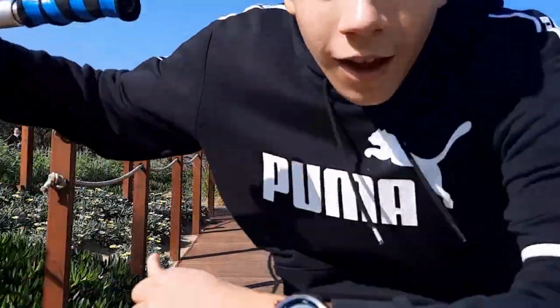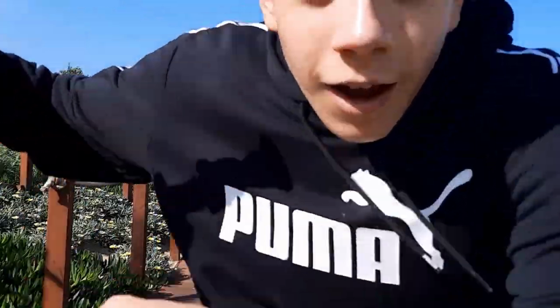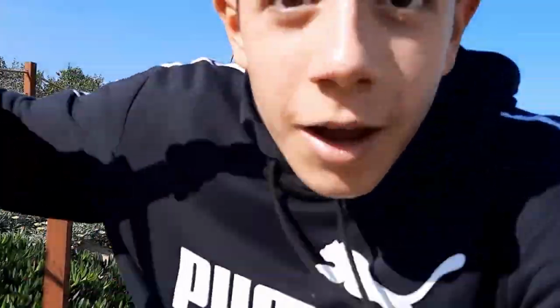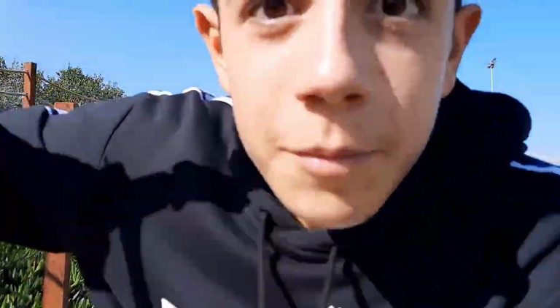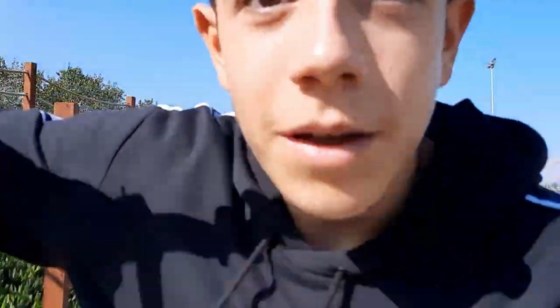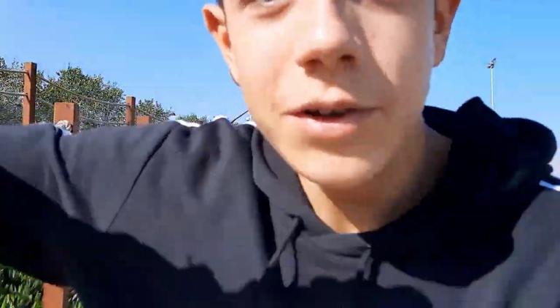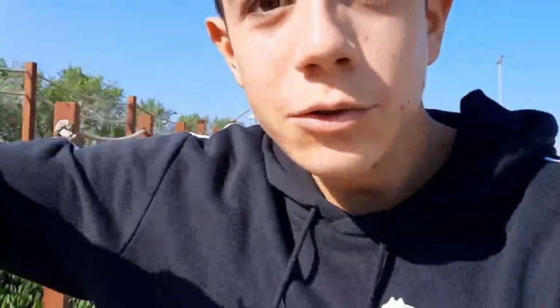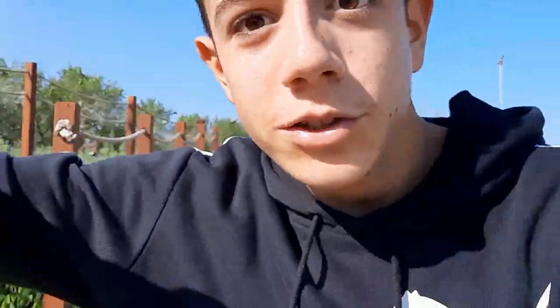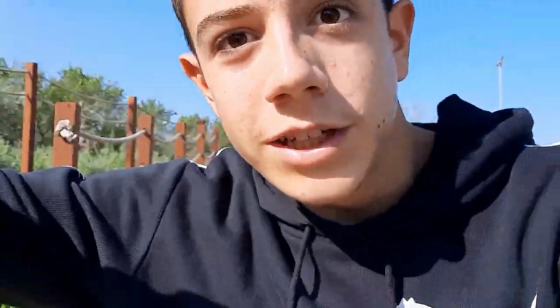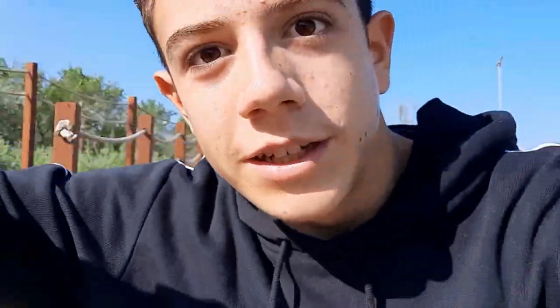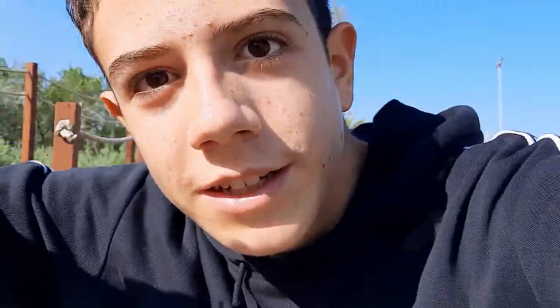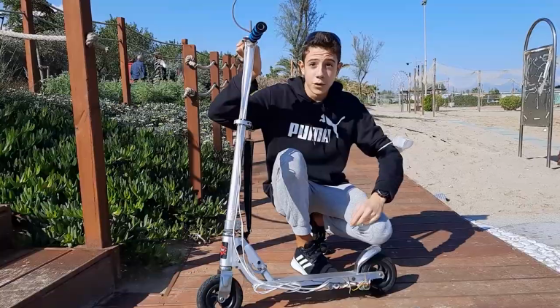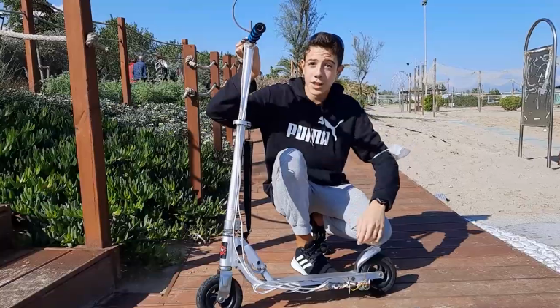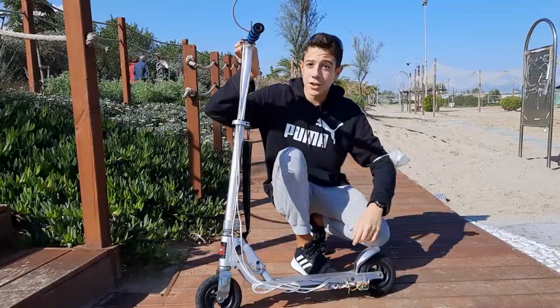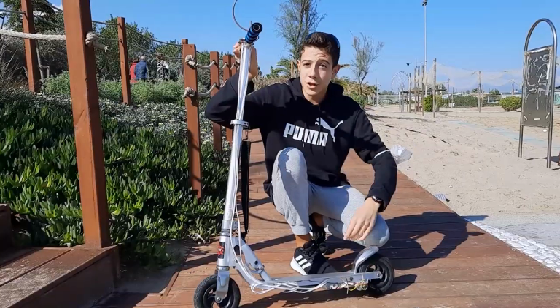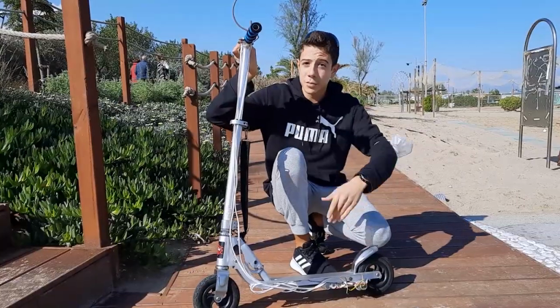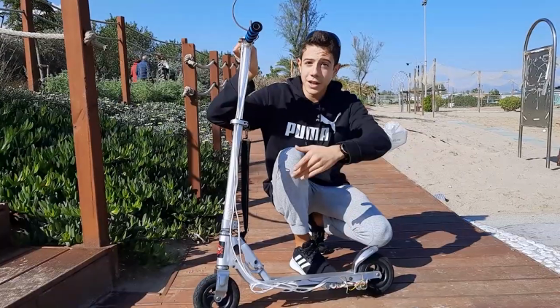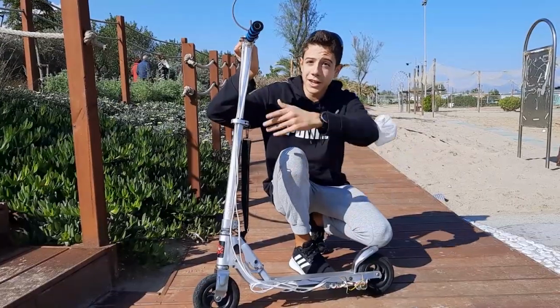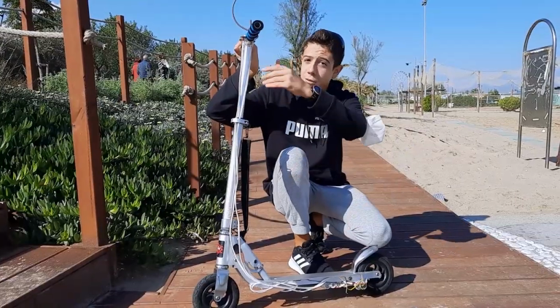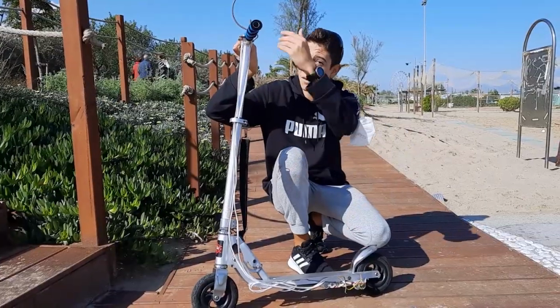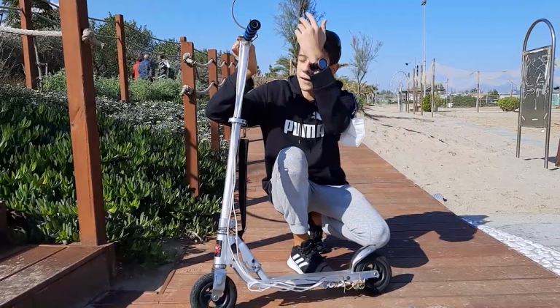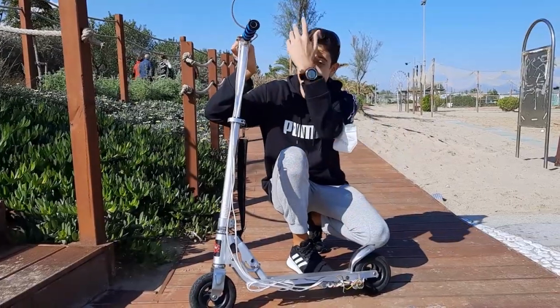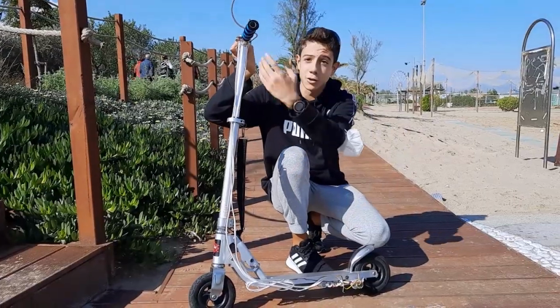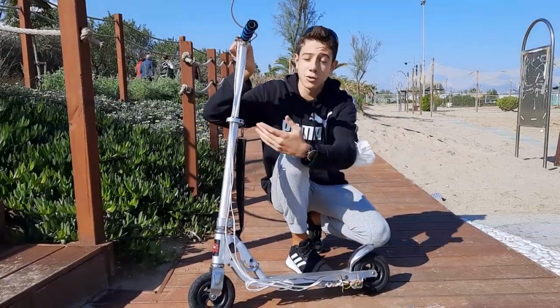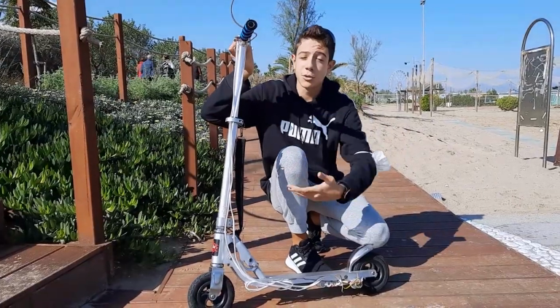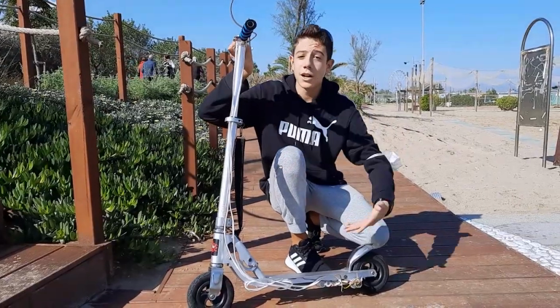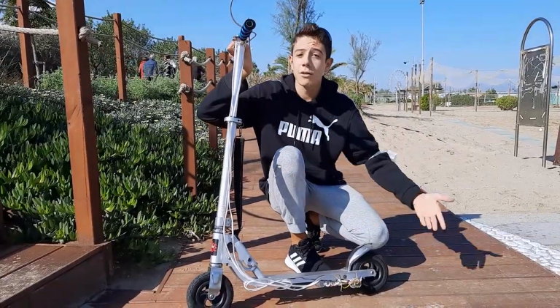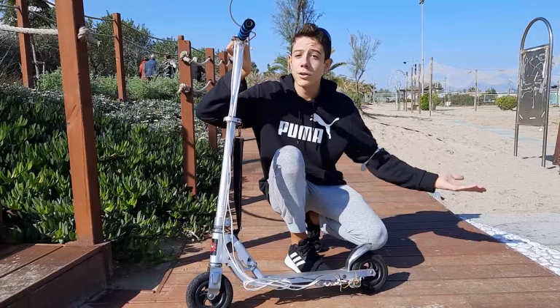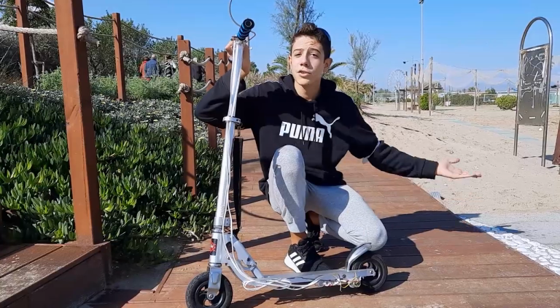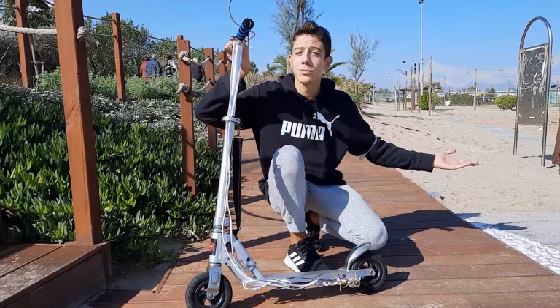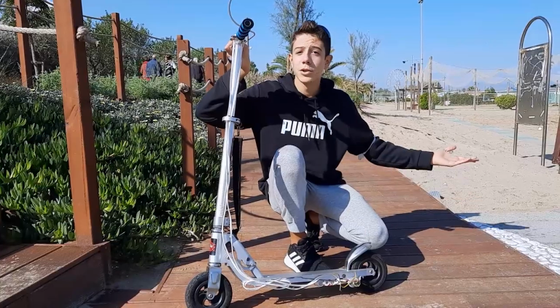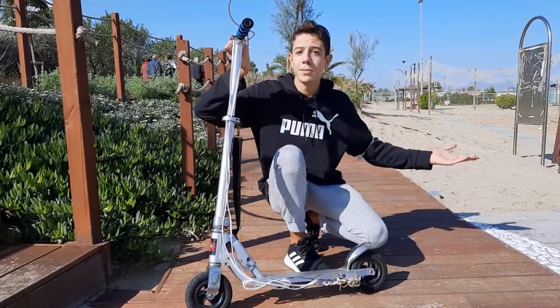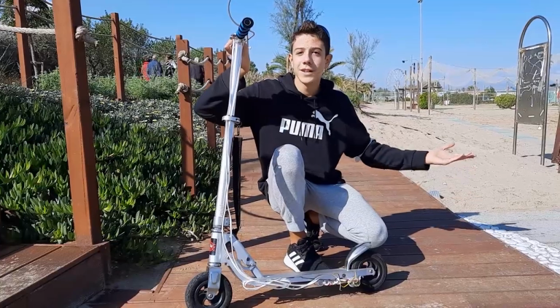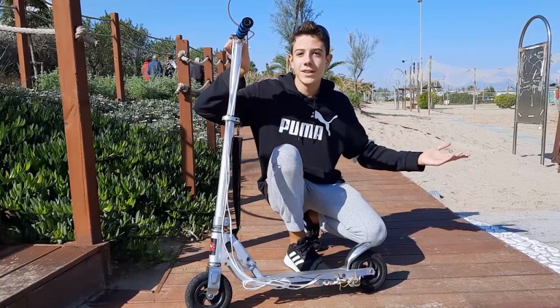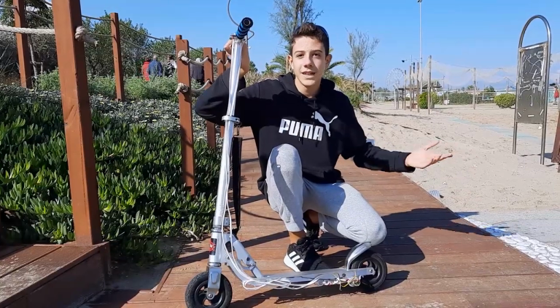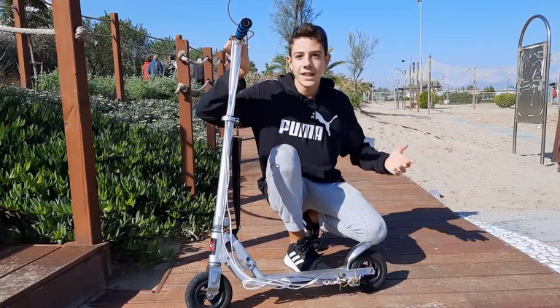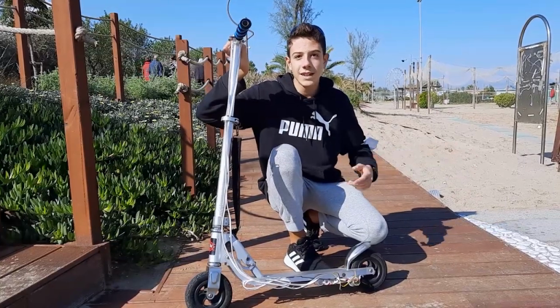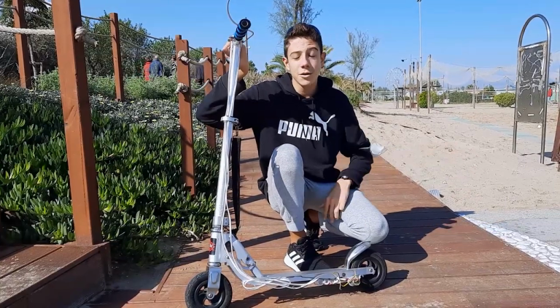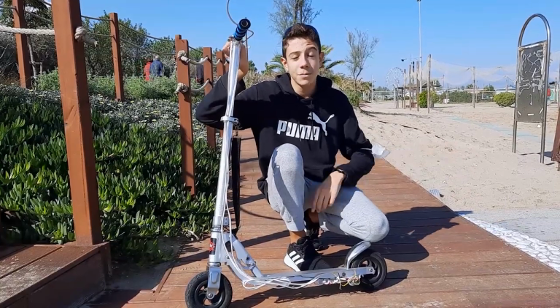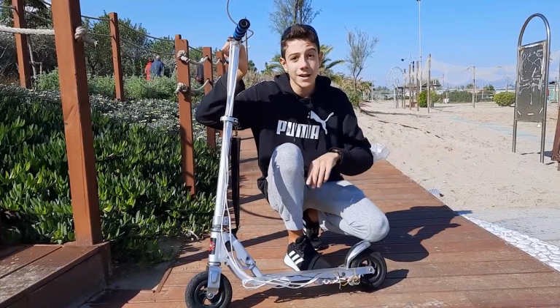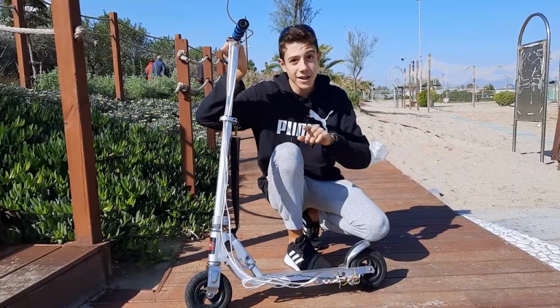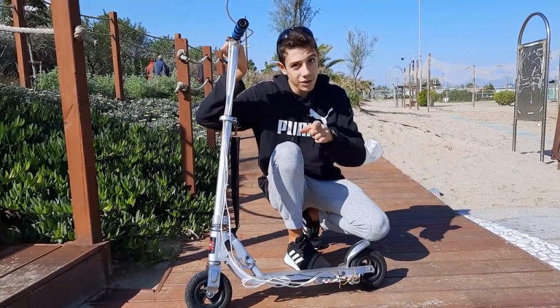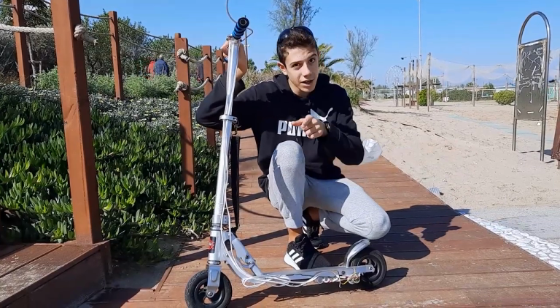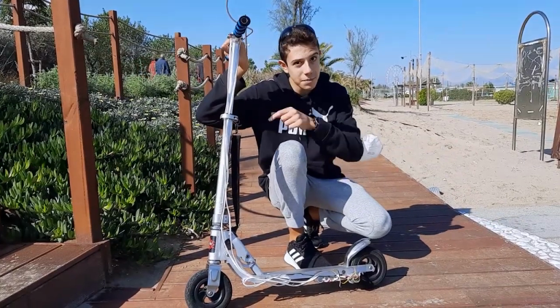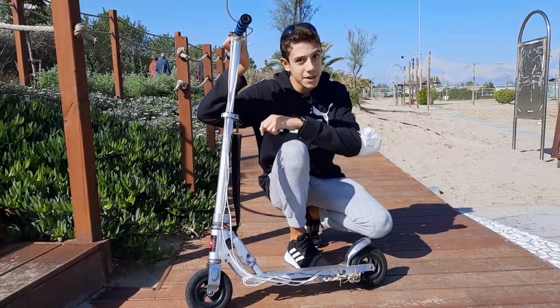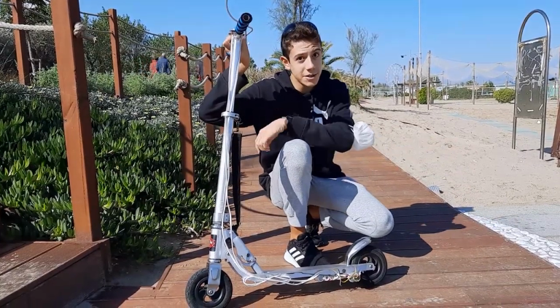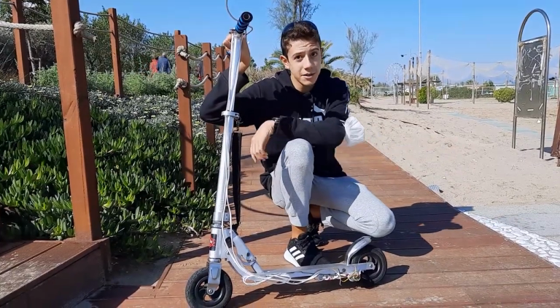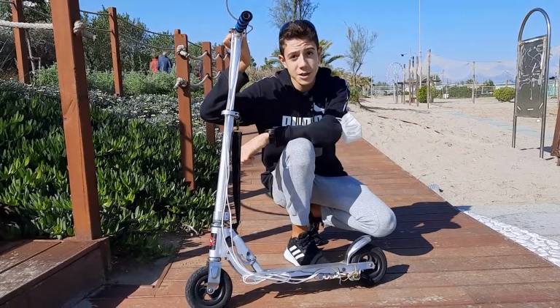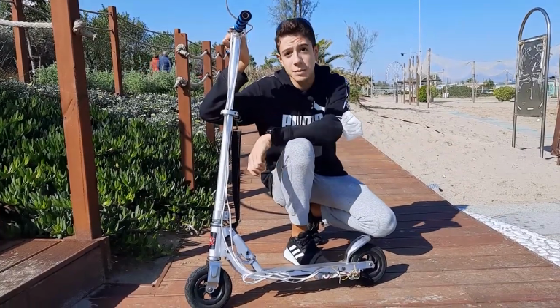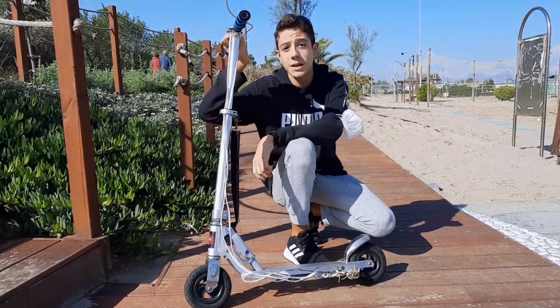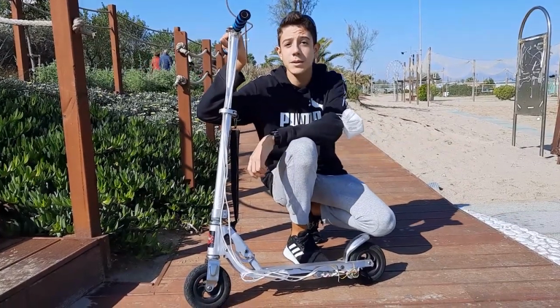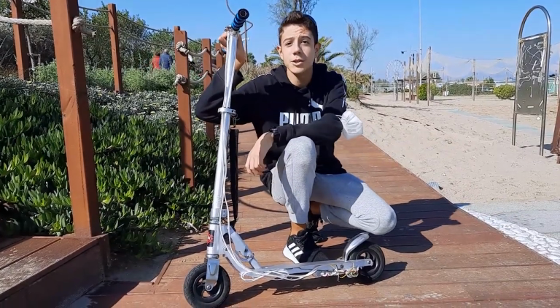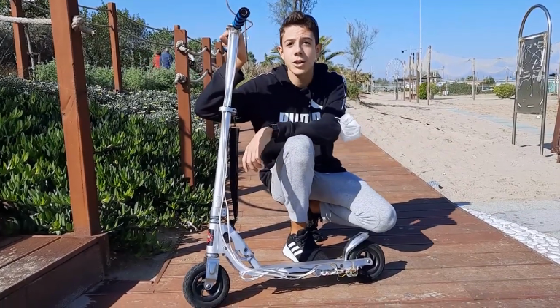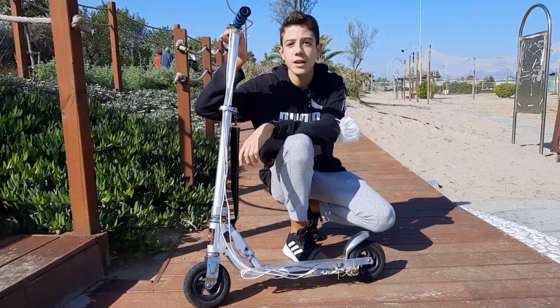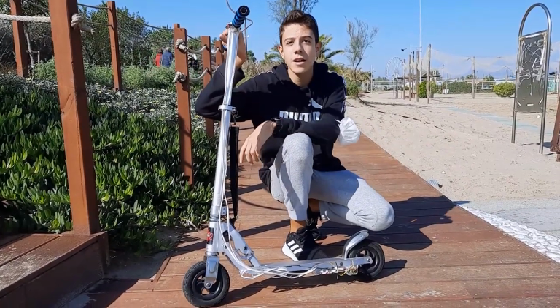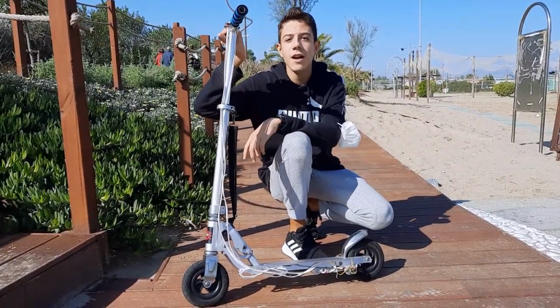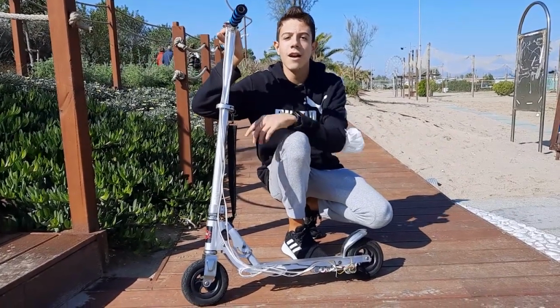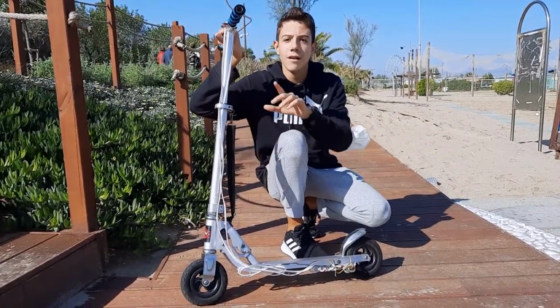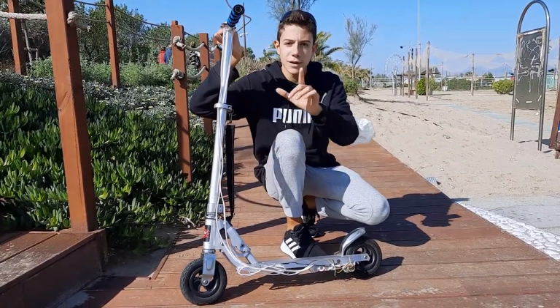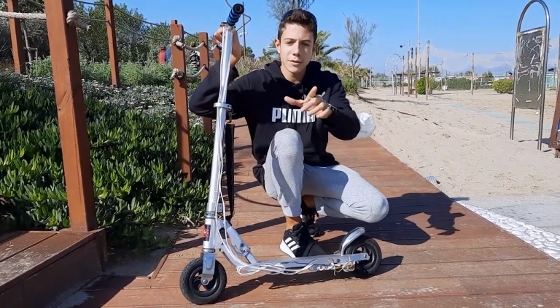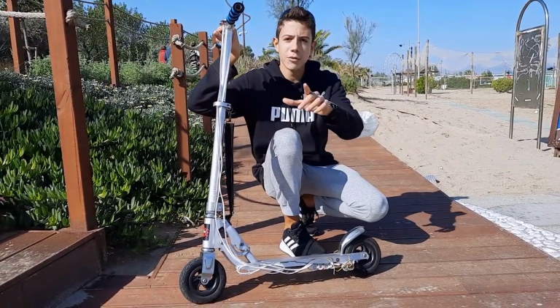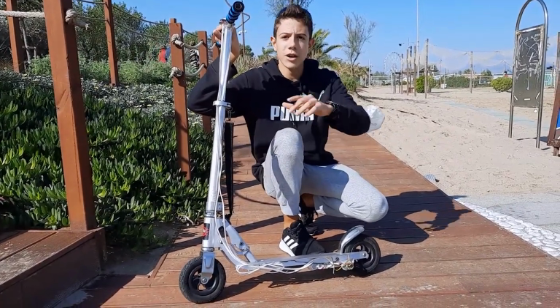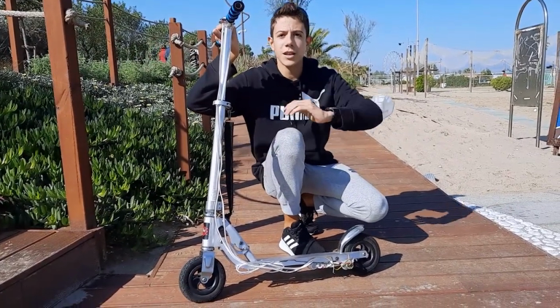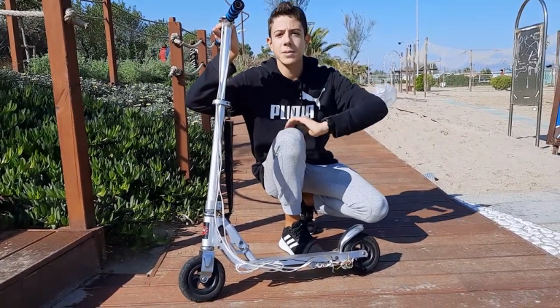Welcome everybody! Do you want to know how I made this electric scooter with the parts from that old handheld vacuum cleaner? Follow me!